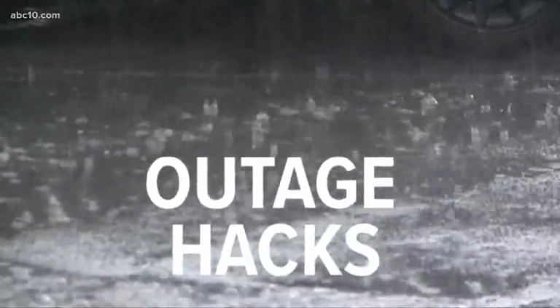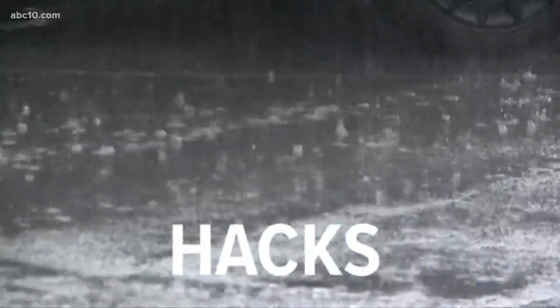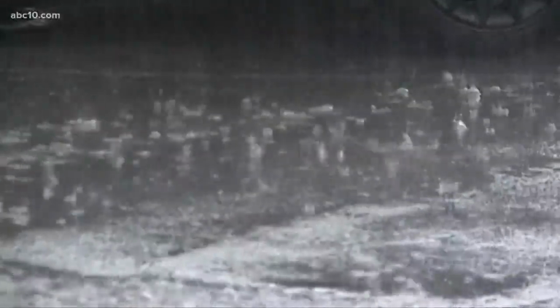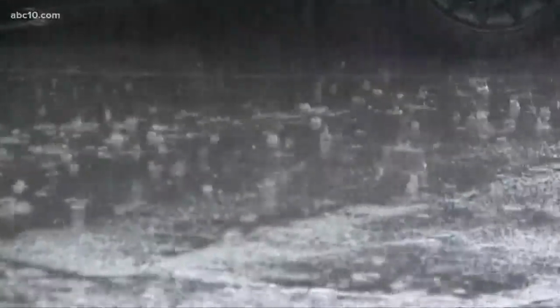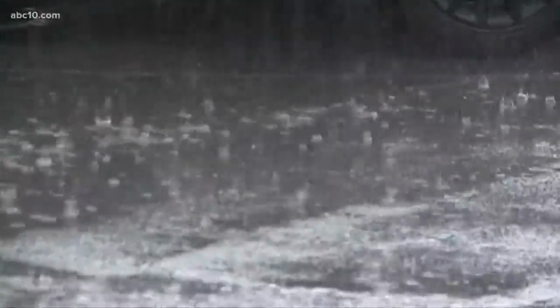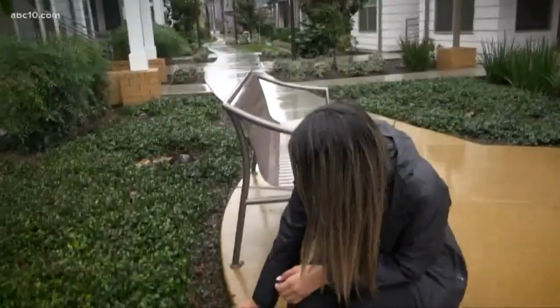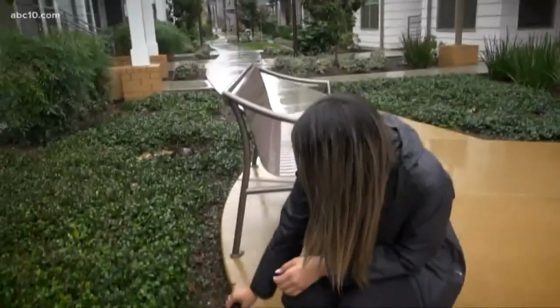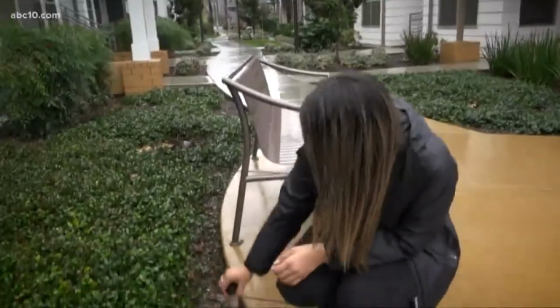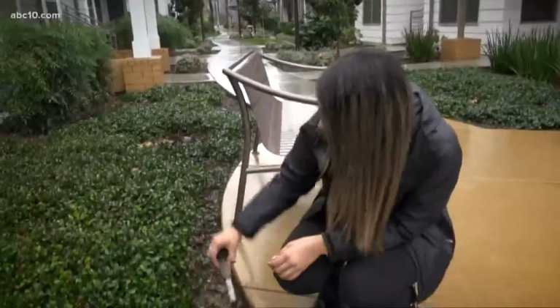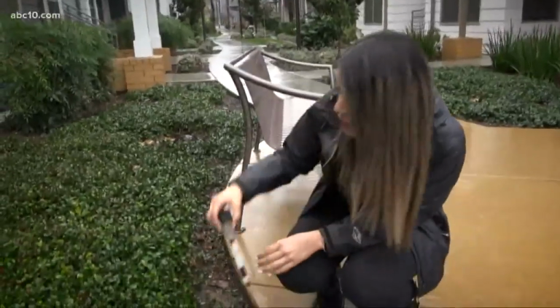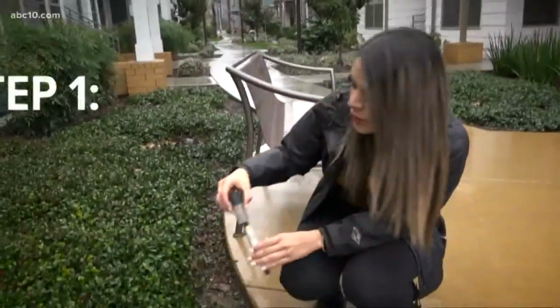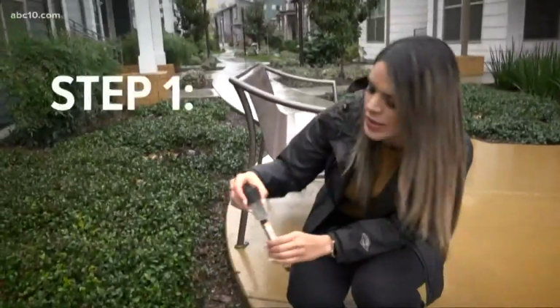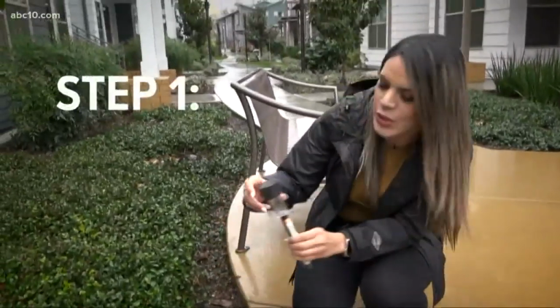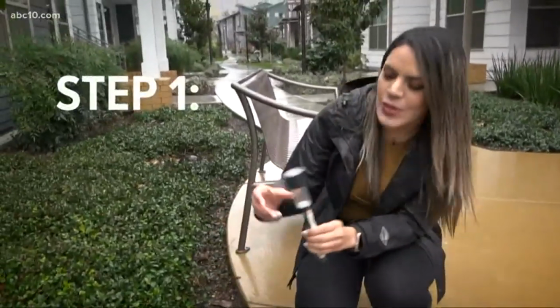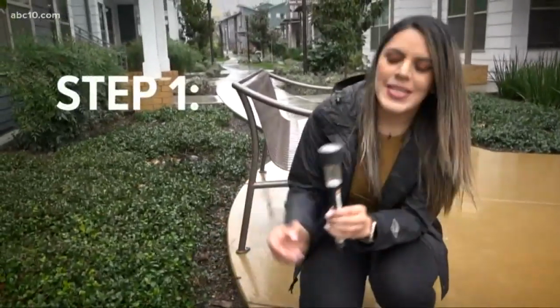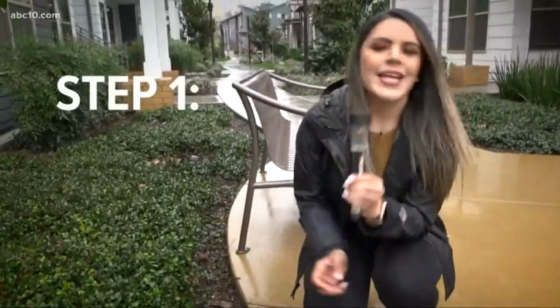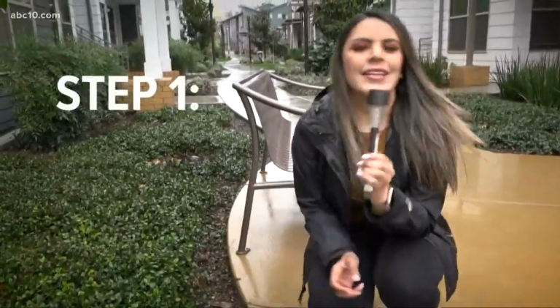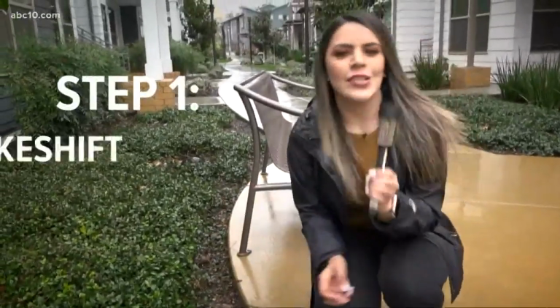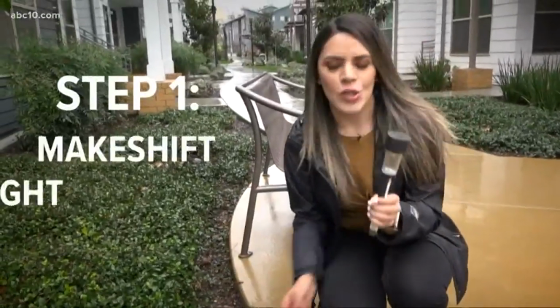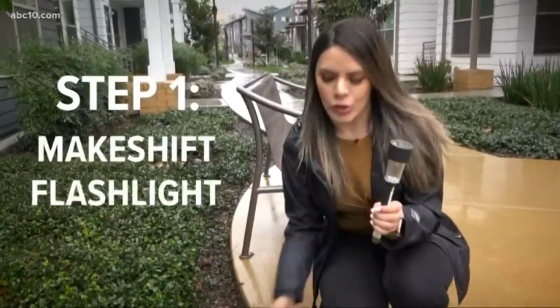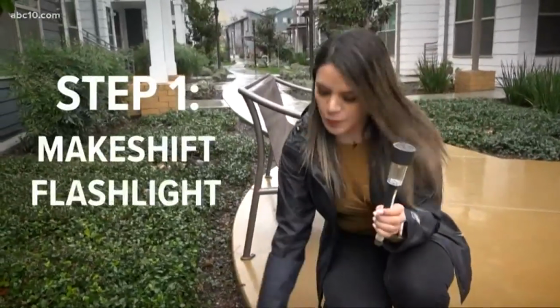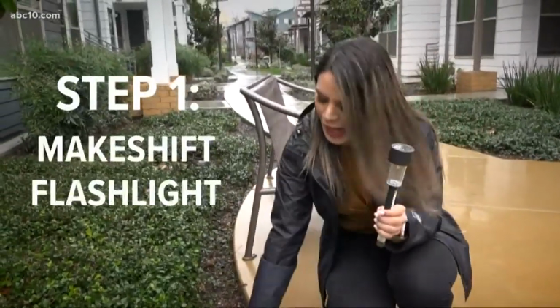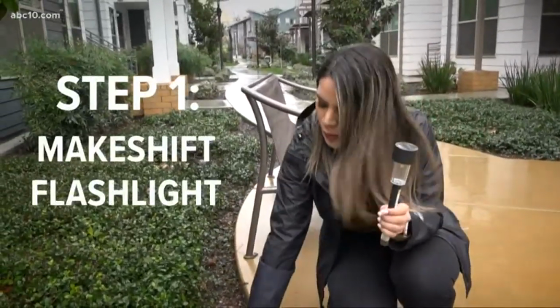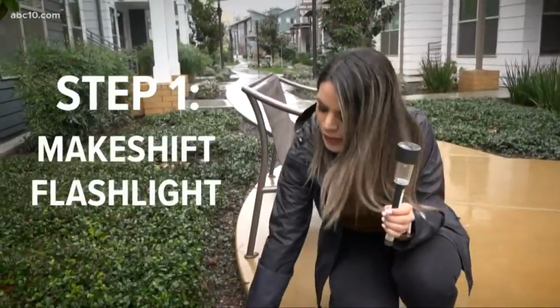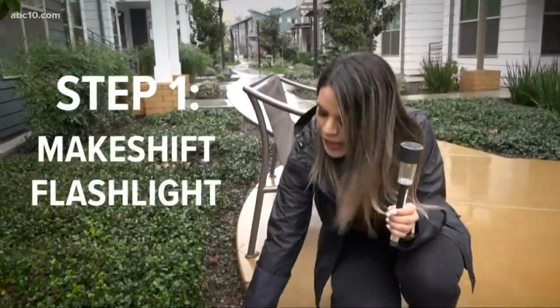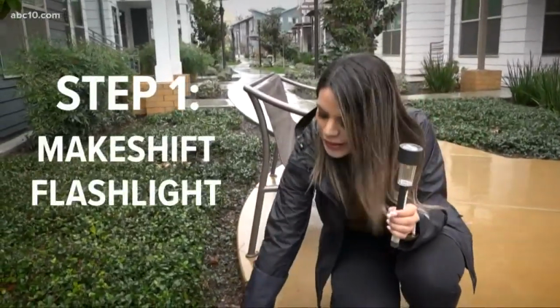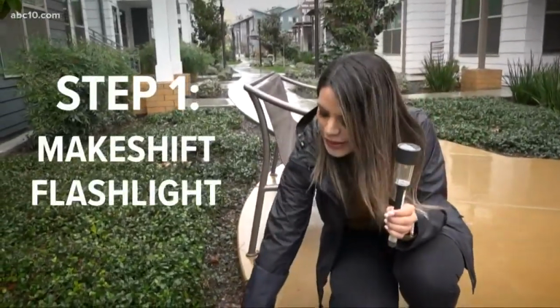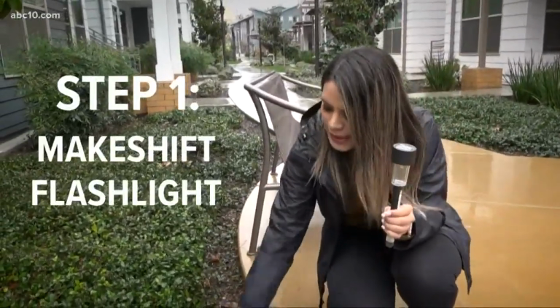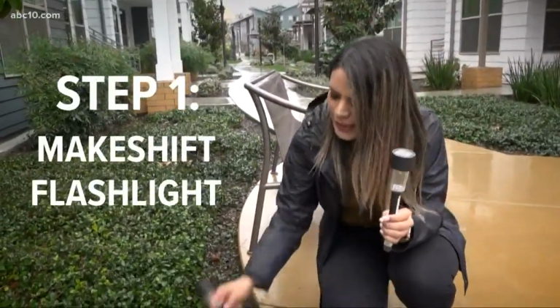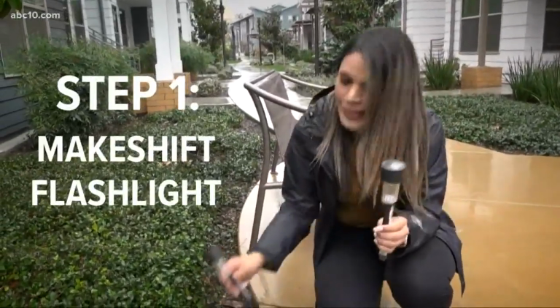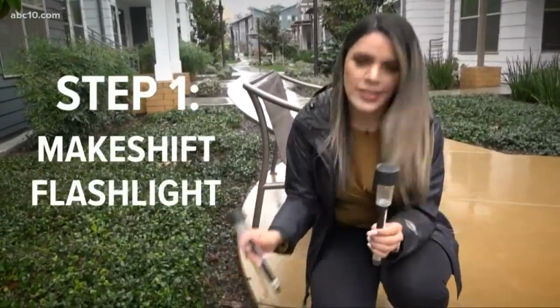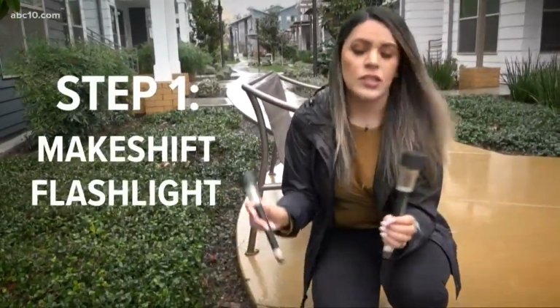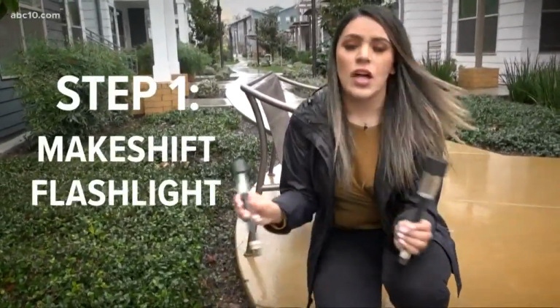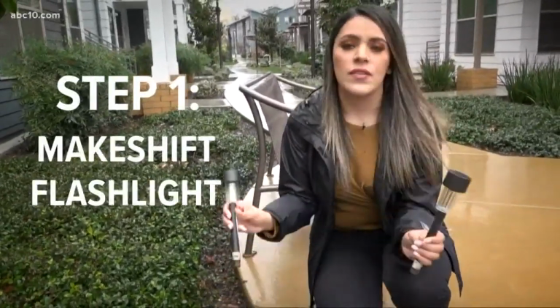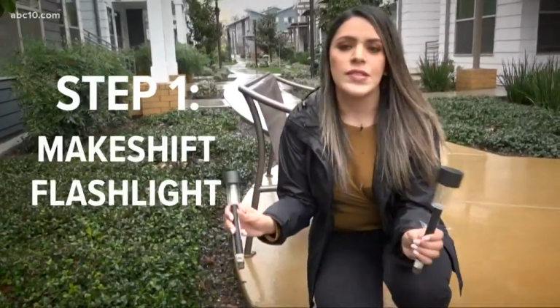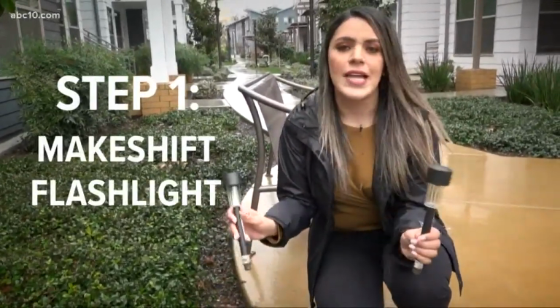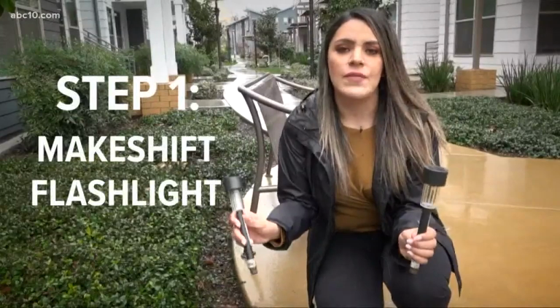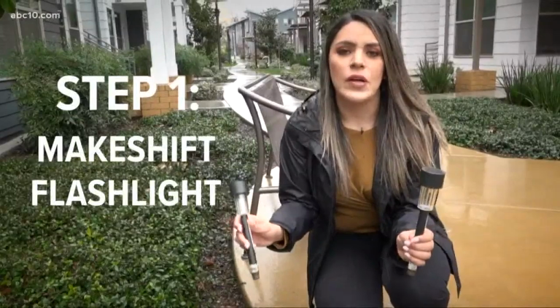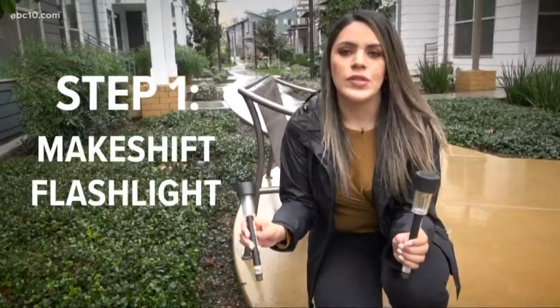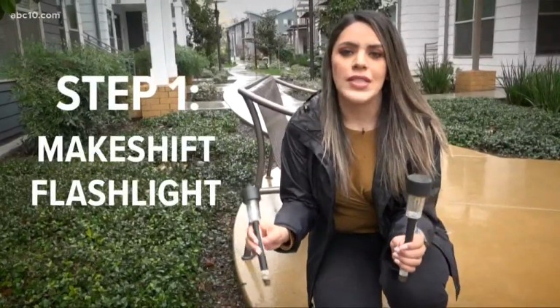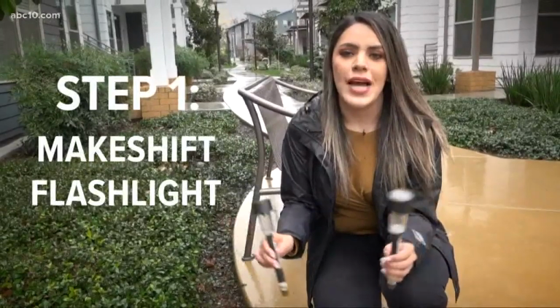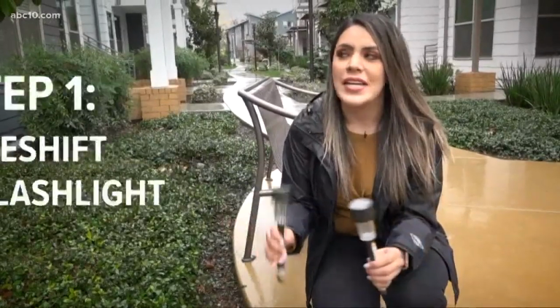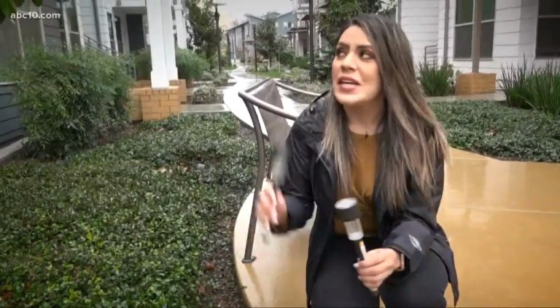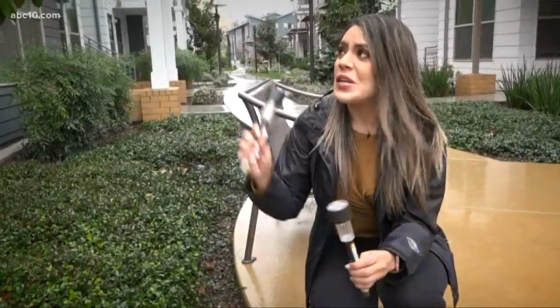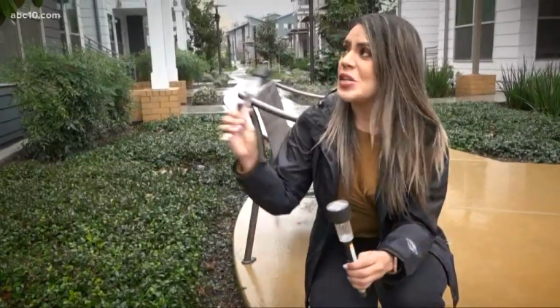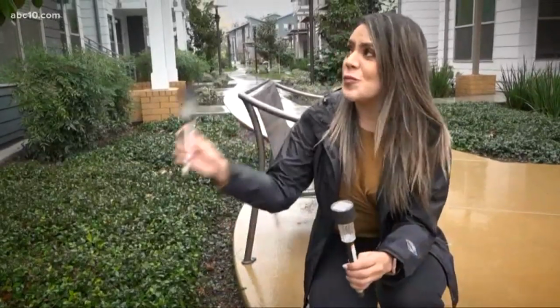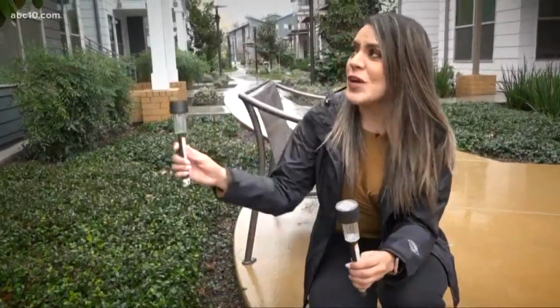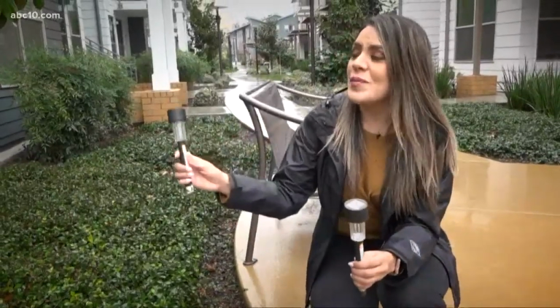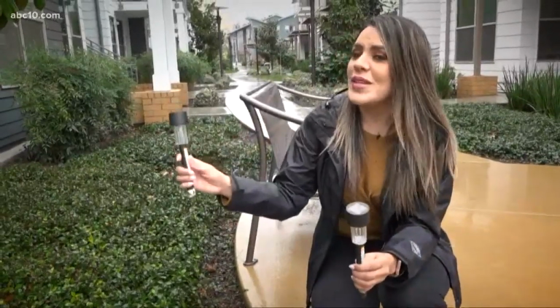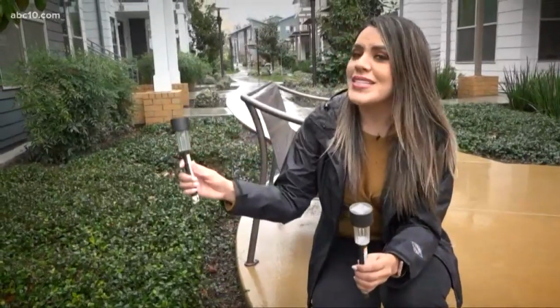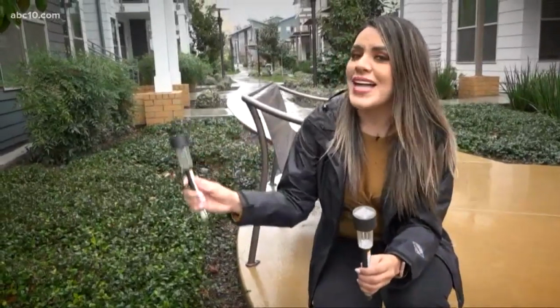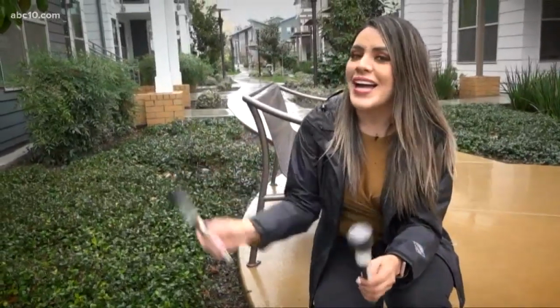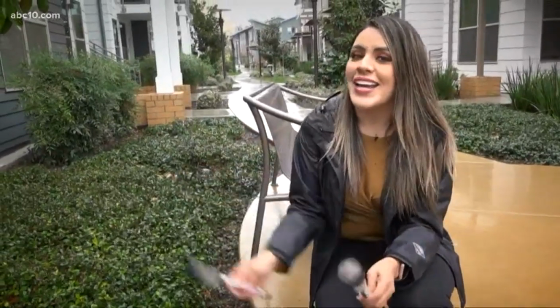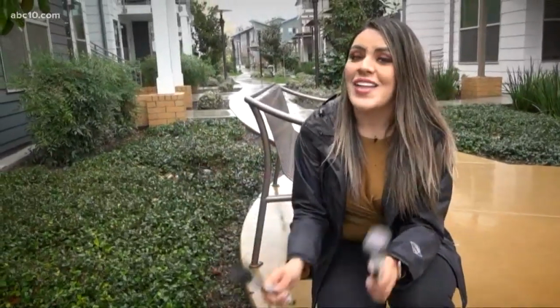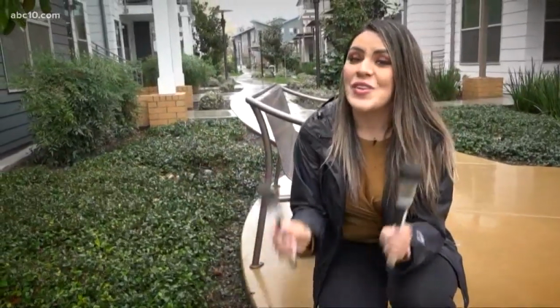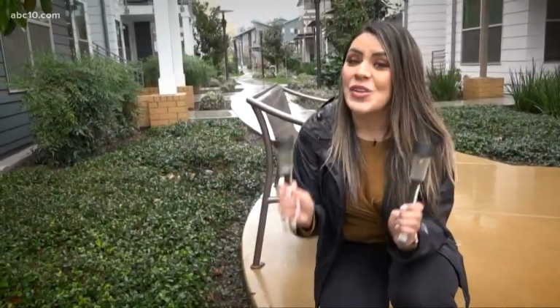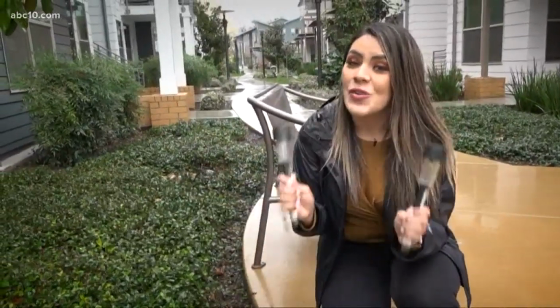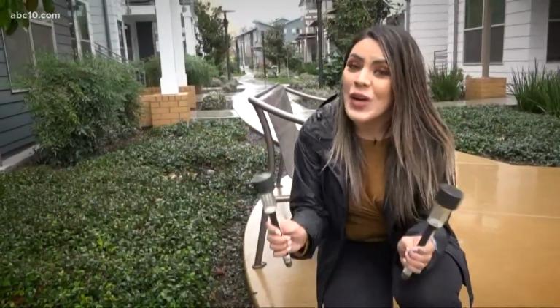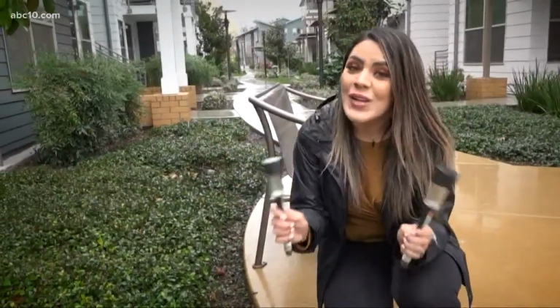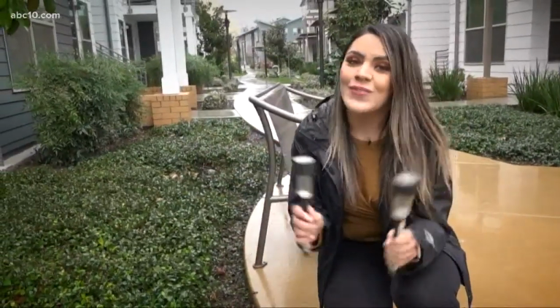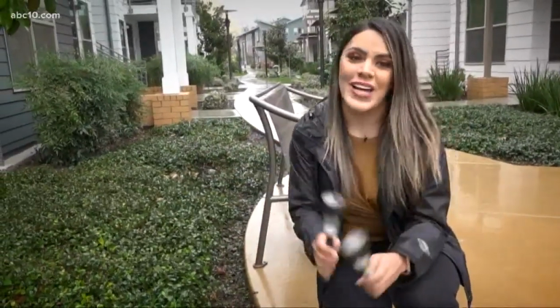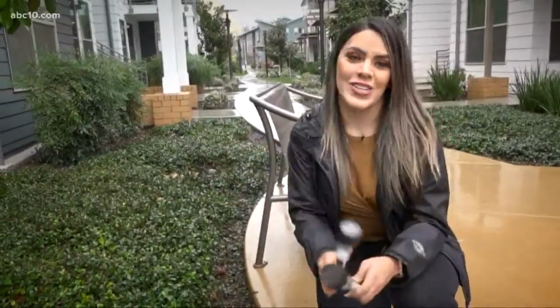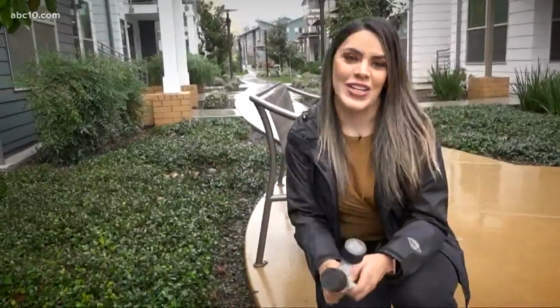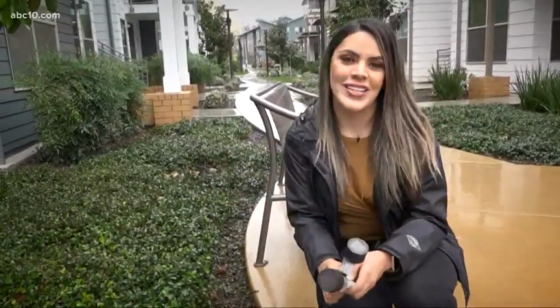The first thing you can do is take these solar-powered LED lights that a lot of us have outside, bring them inside, and they're great flashlights.